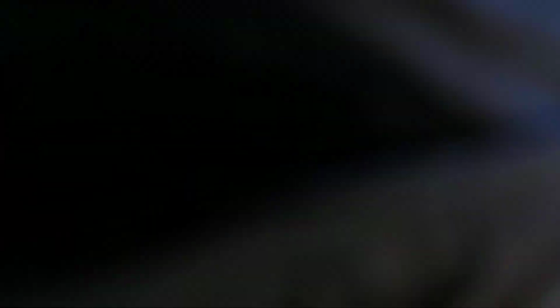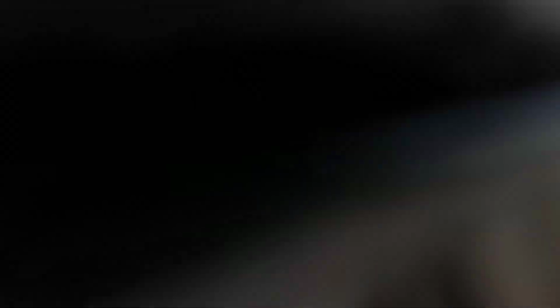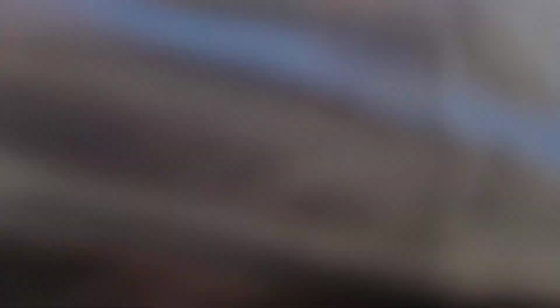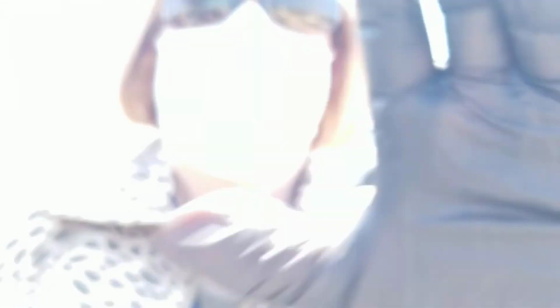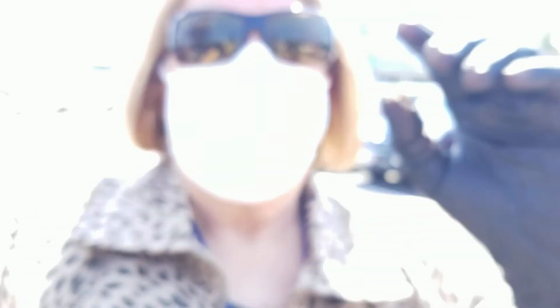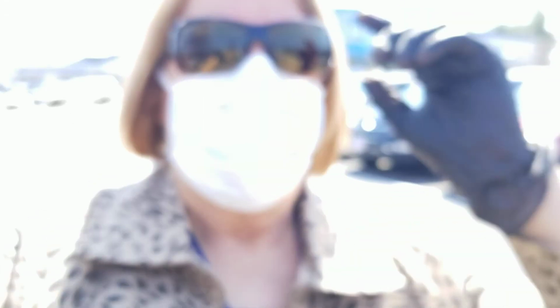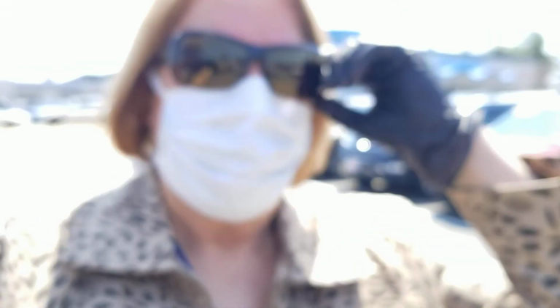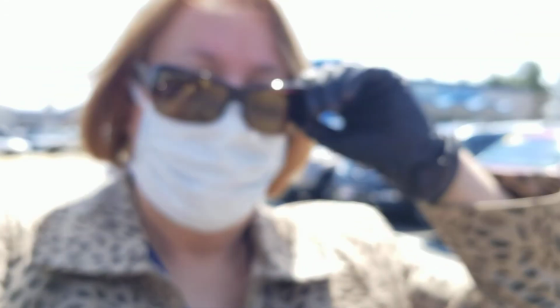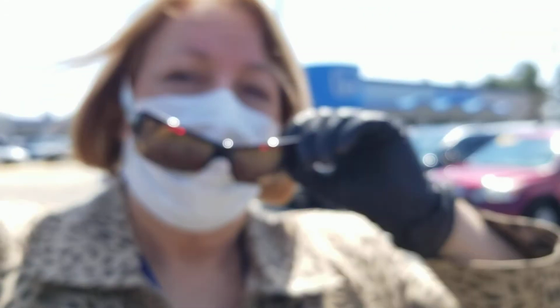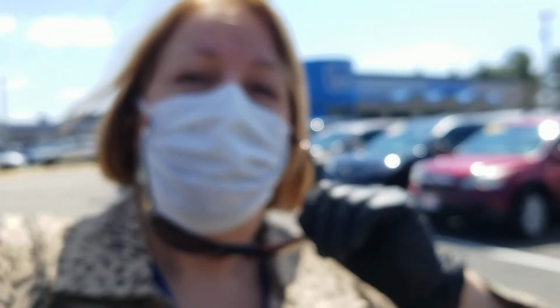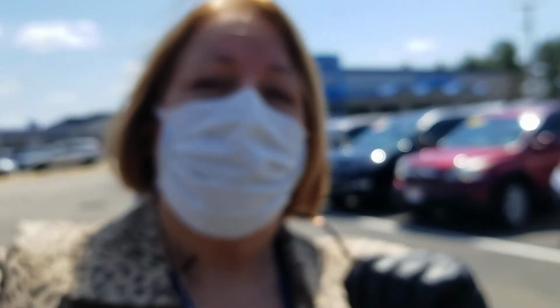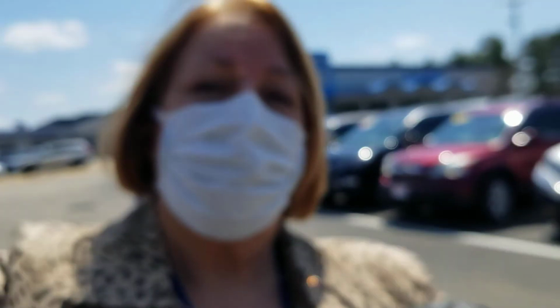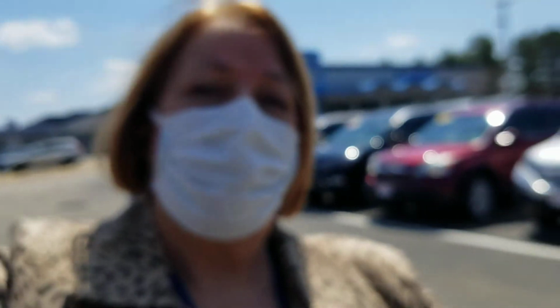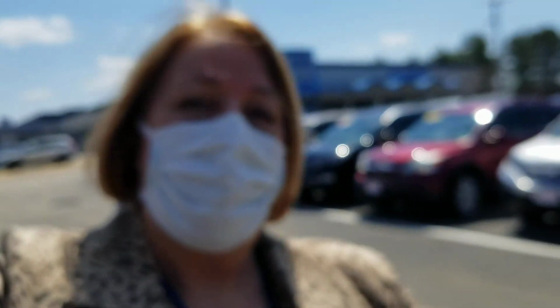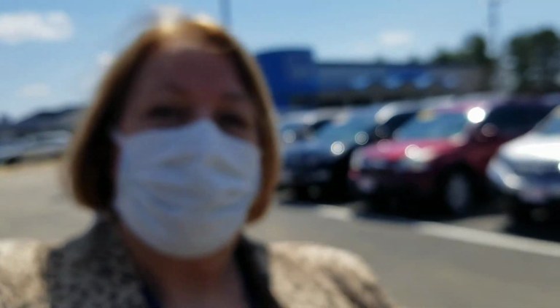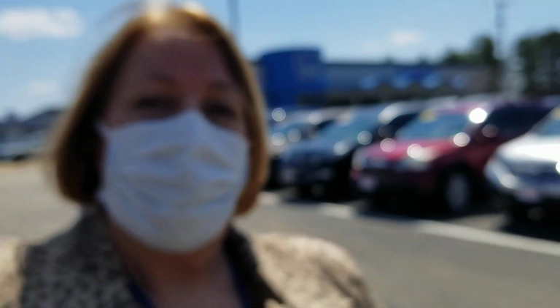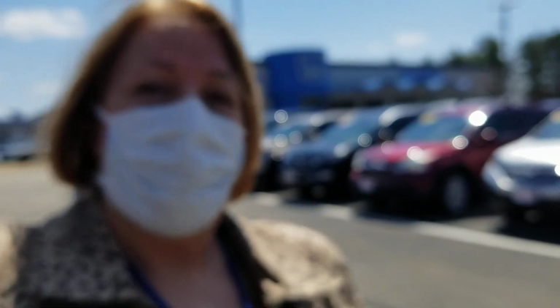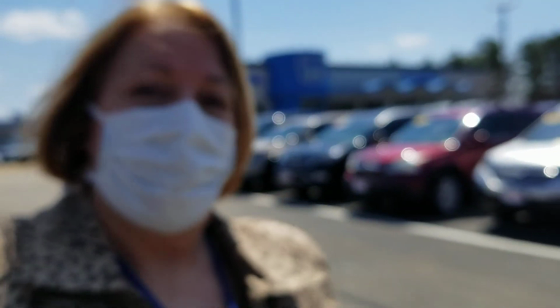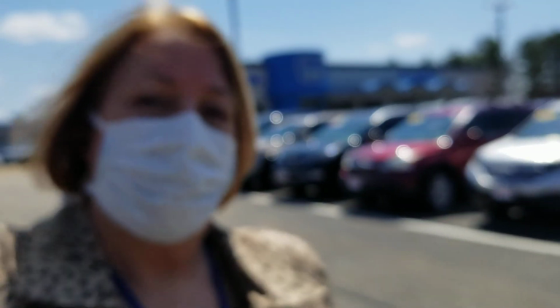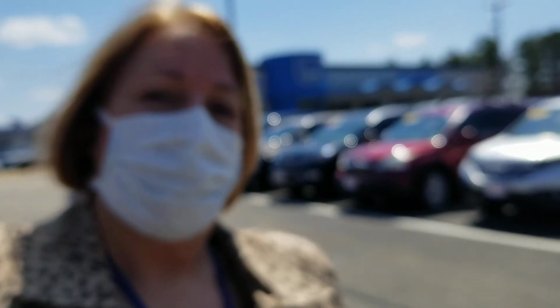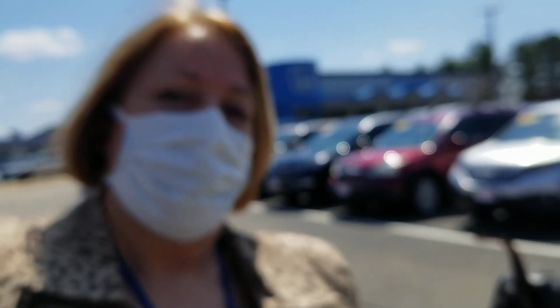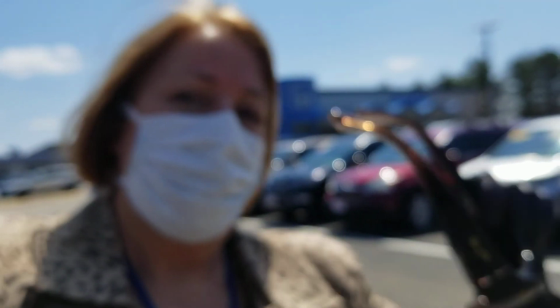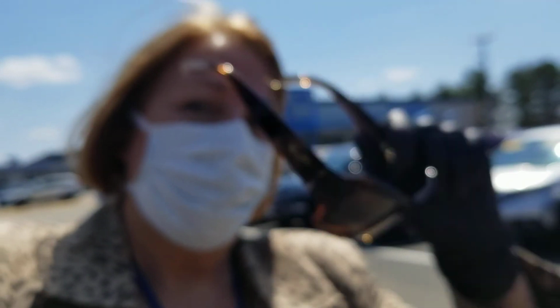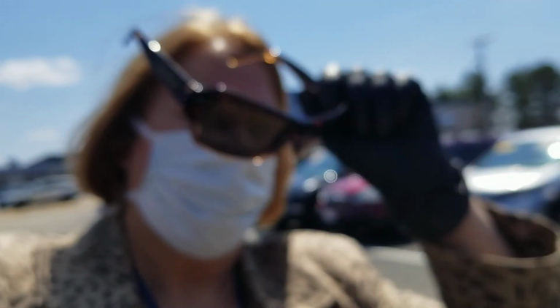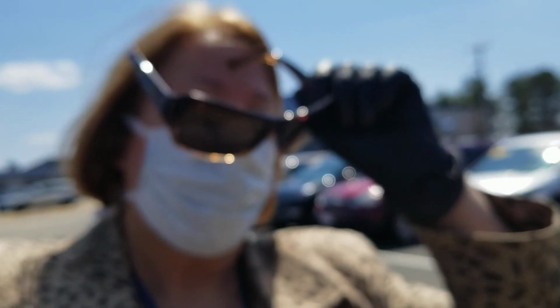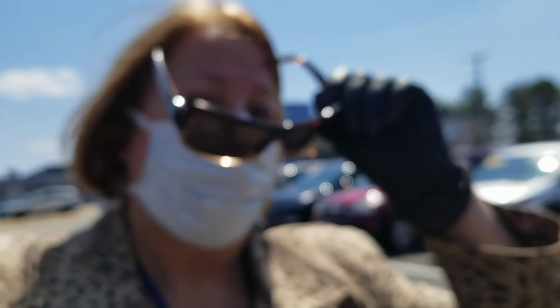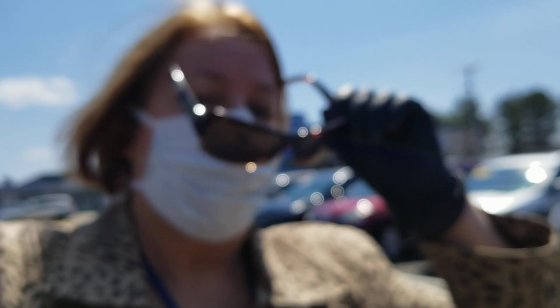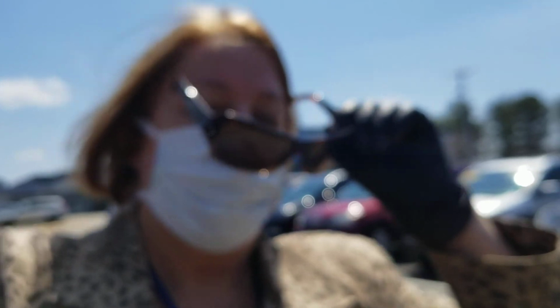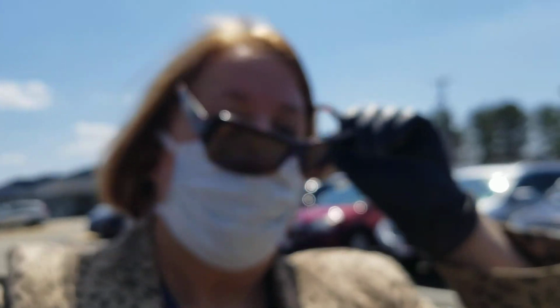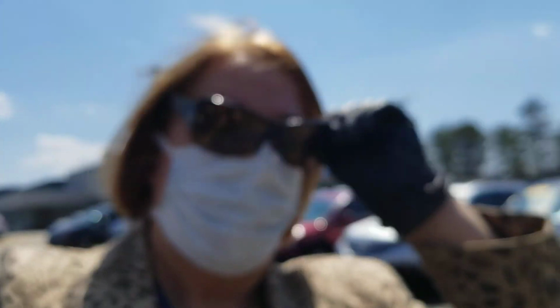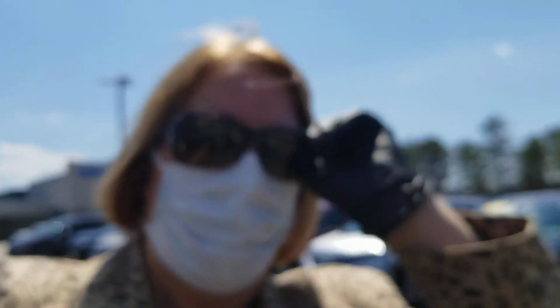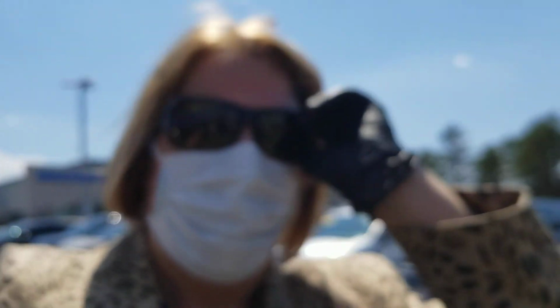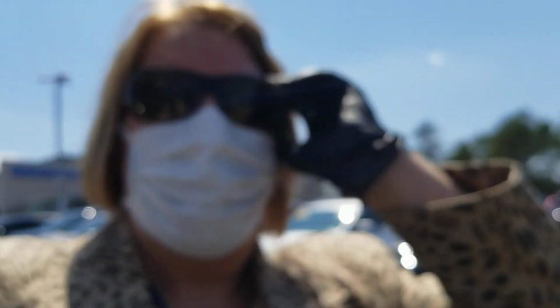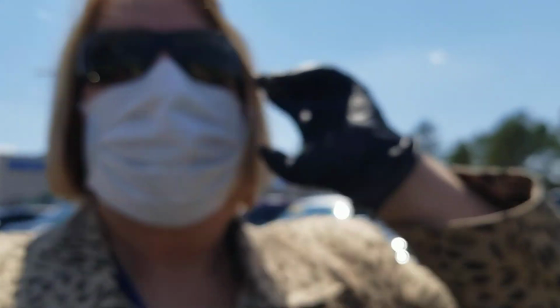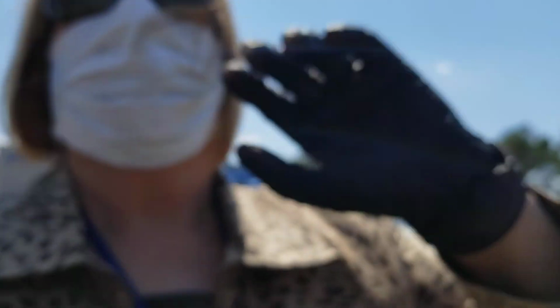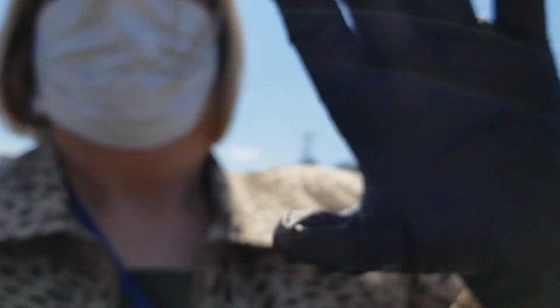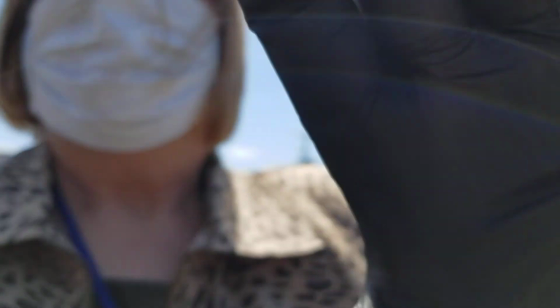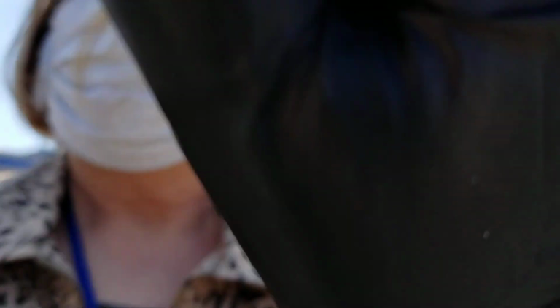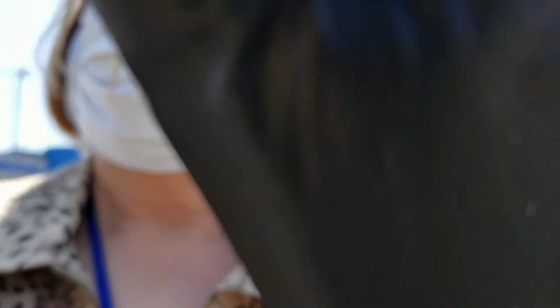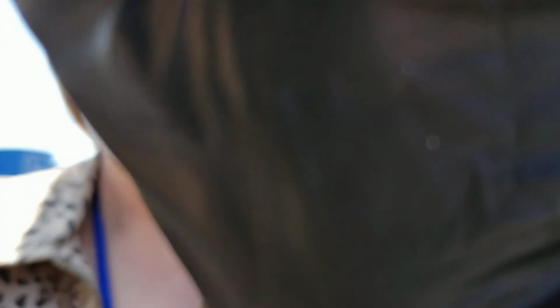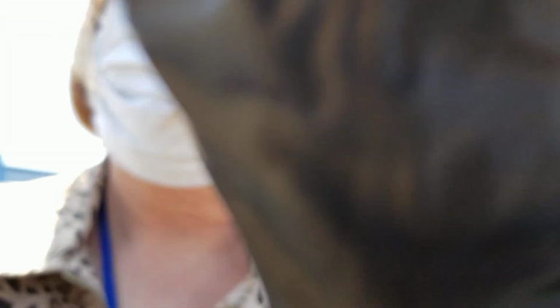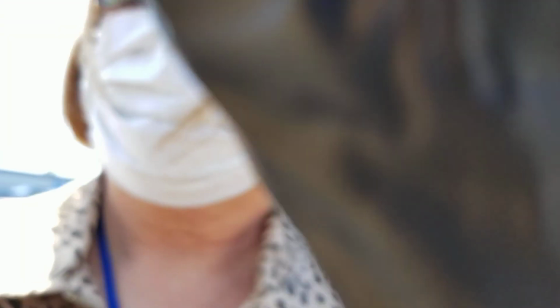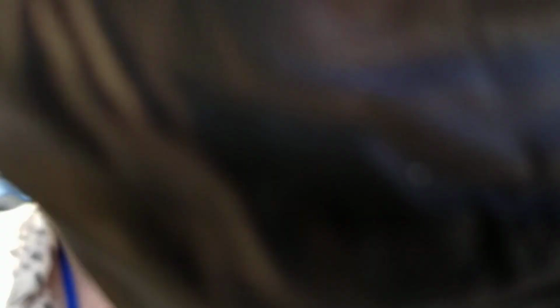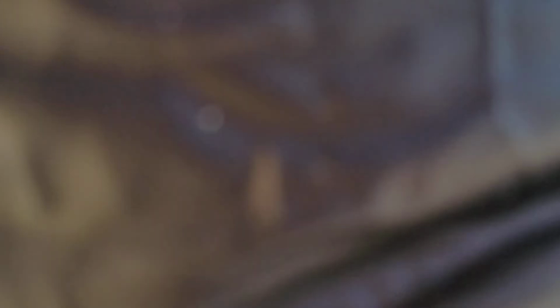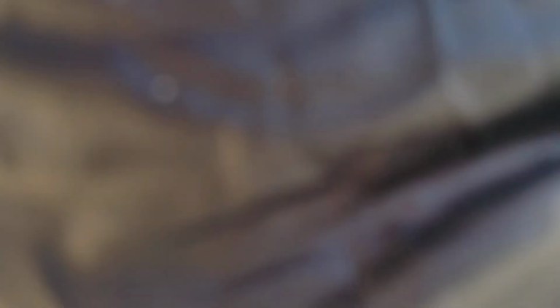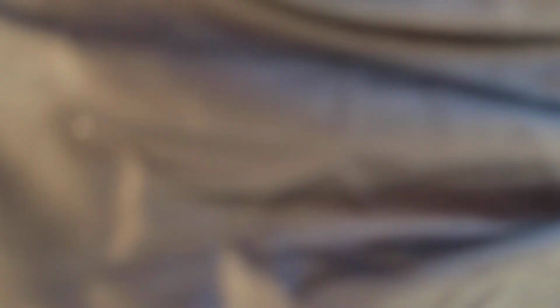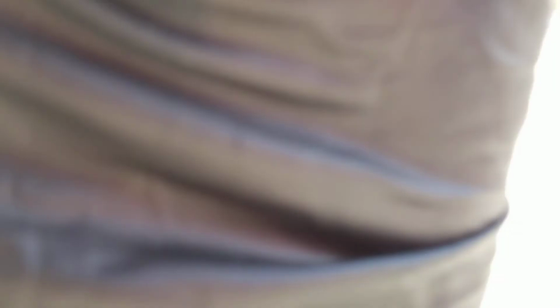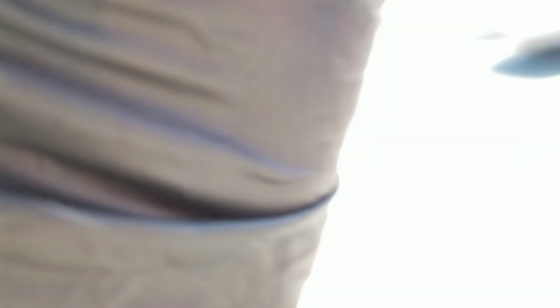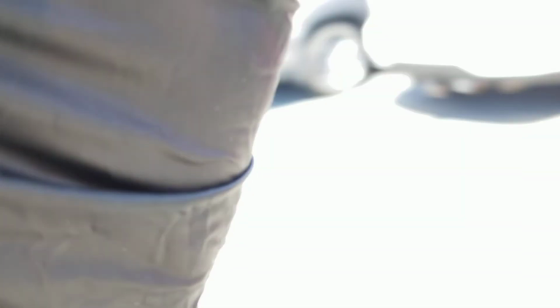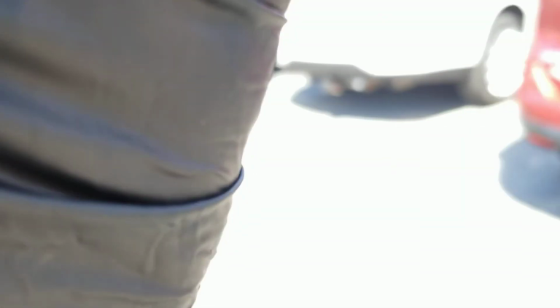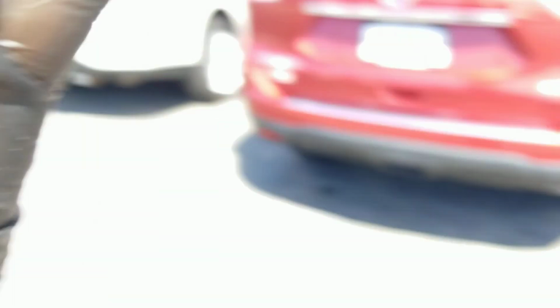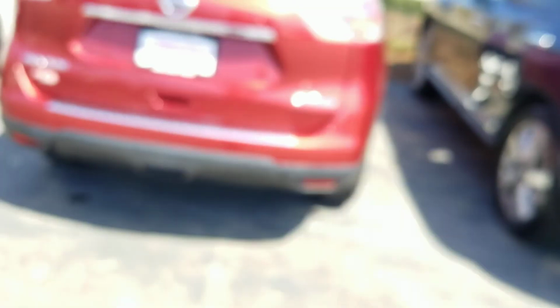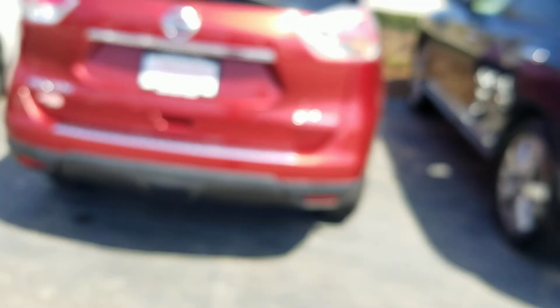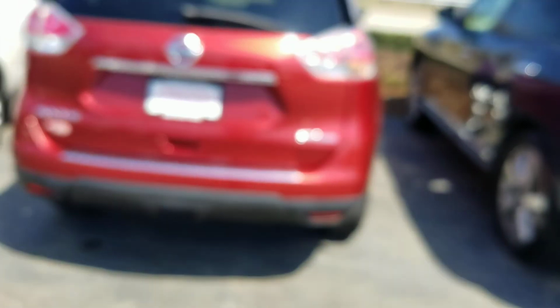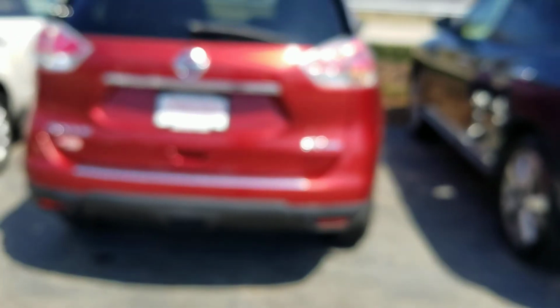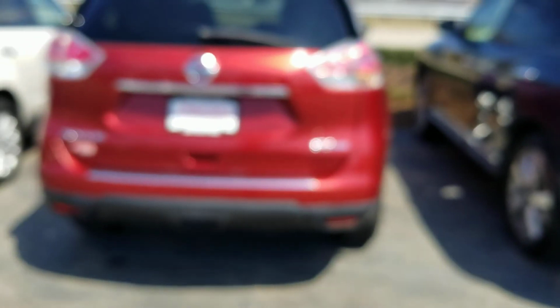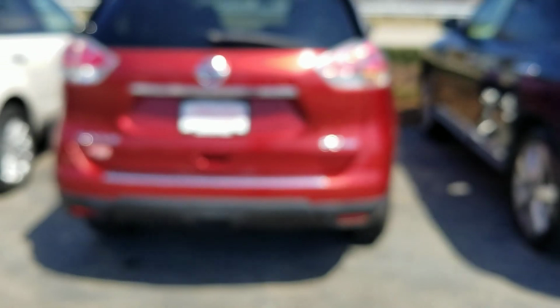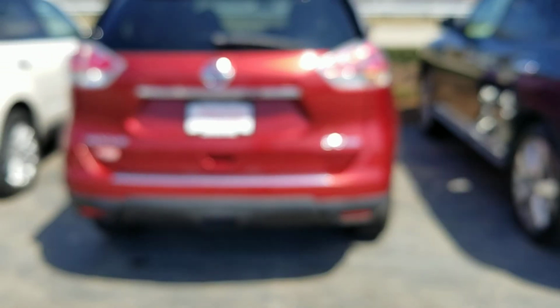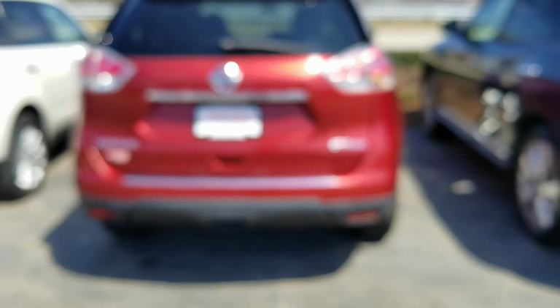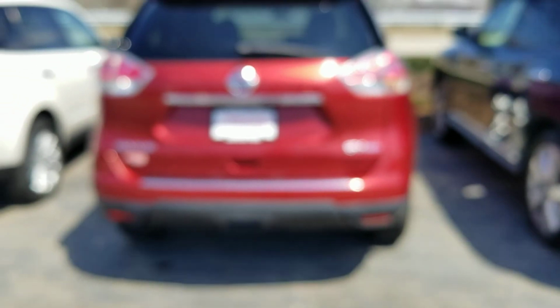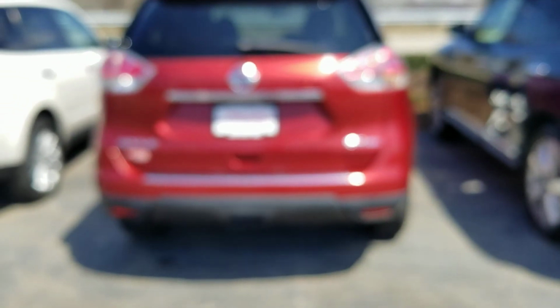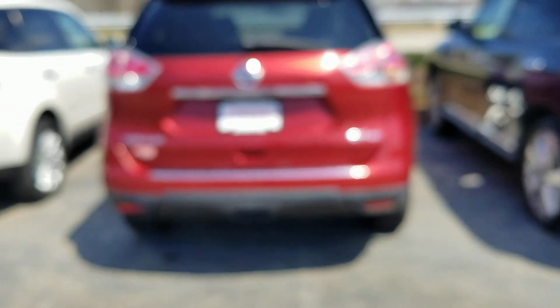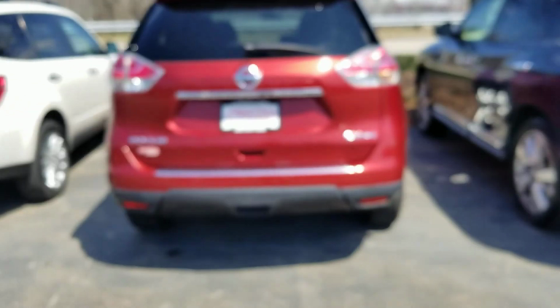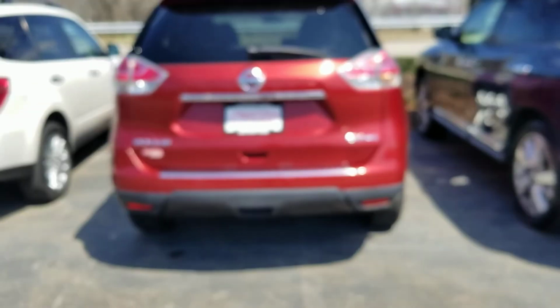Hi Marlene, this is Sue from Autofield Honda. I'm making a quick video of this Nissan Rogue that you inquired about. Here it is.